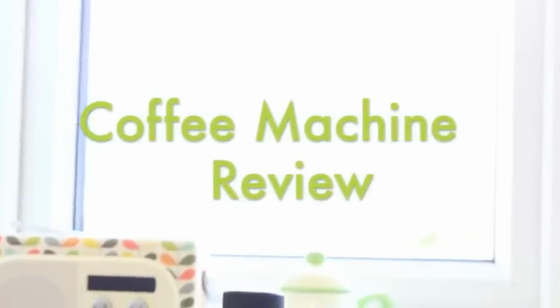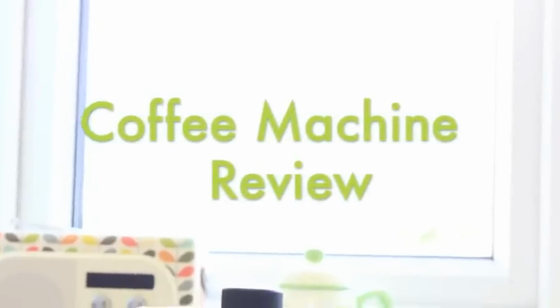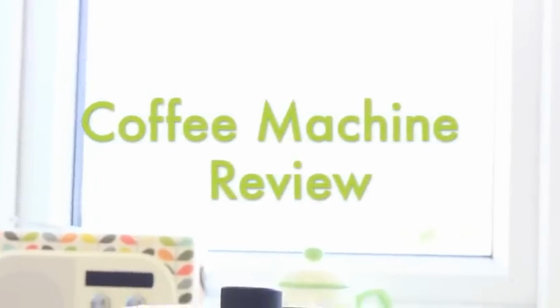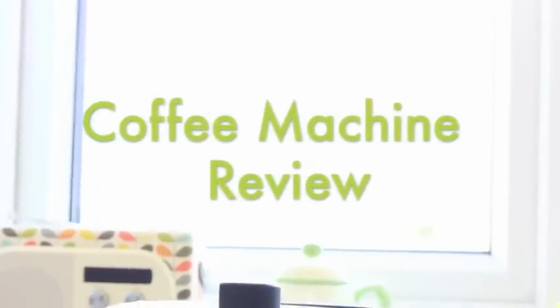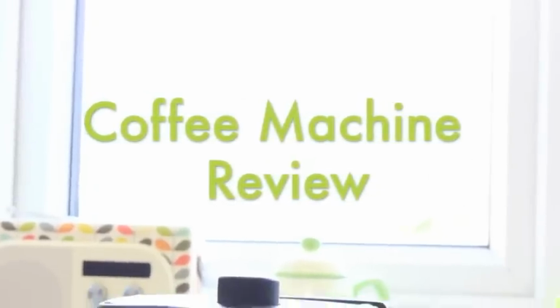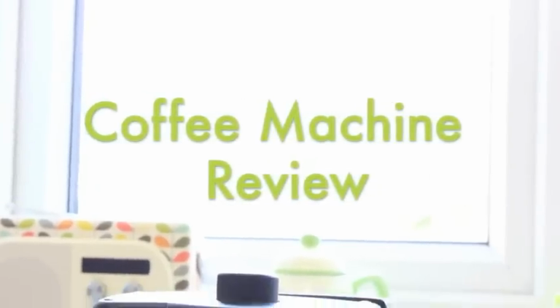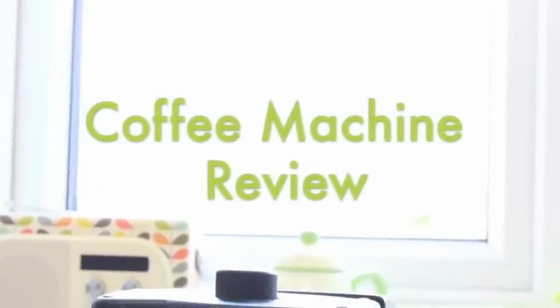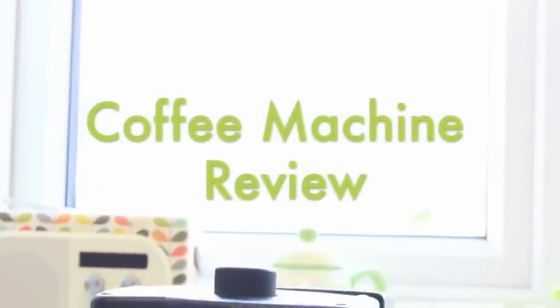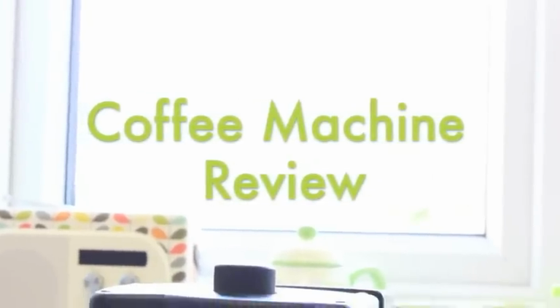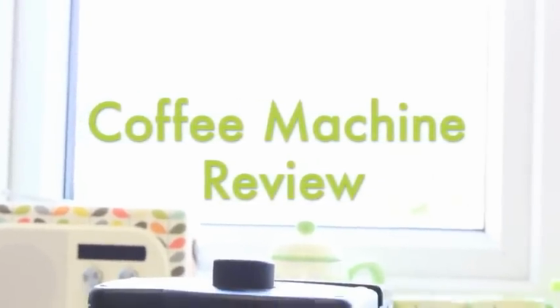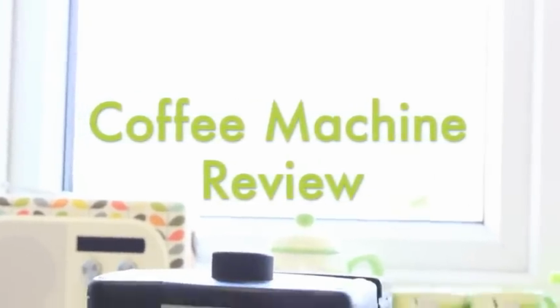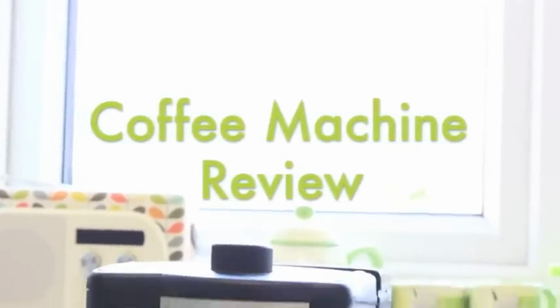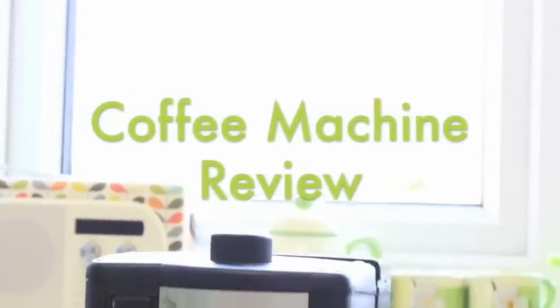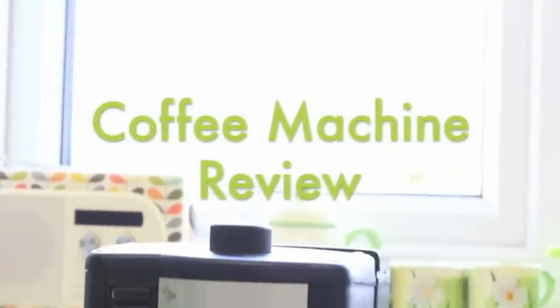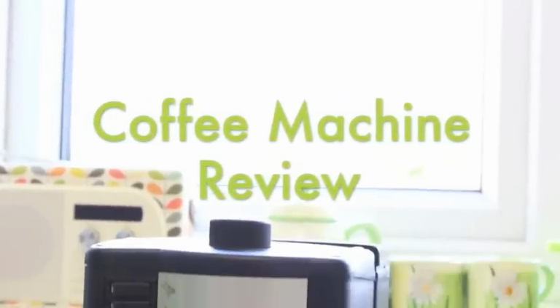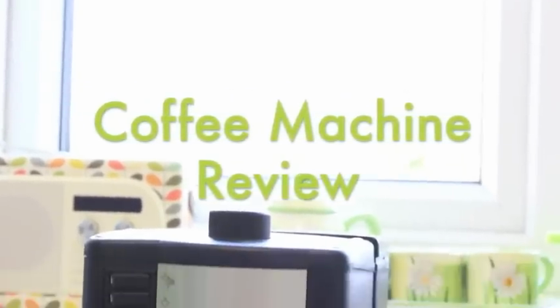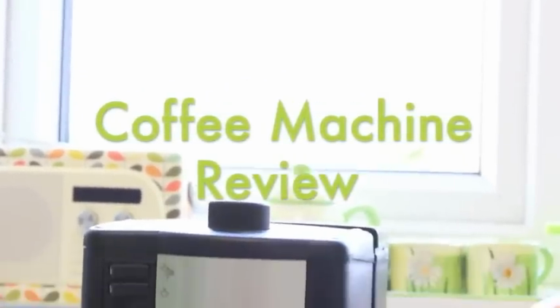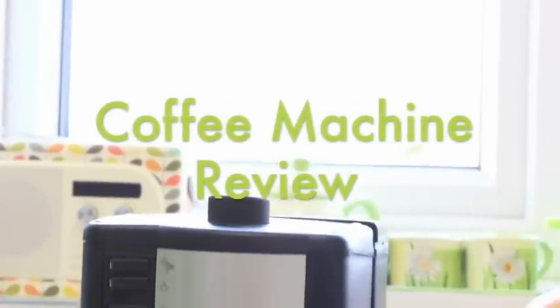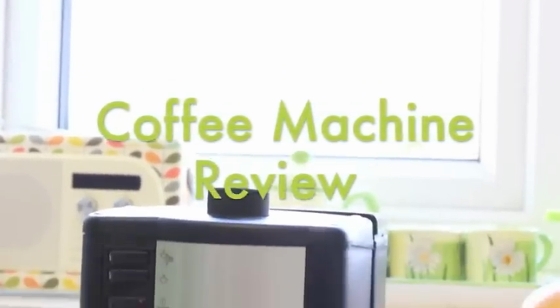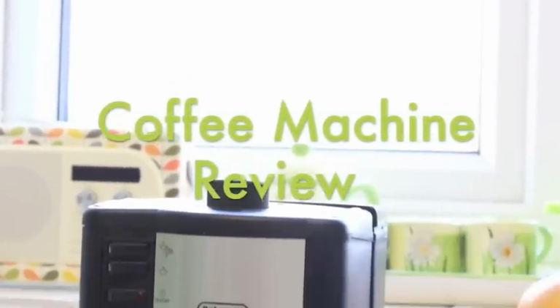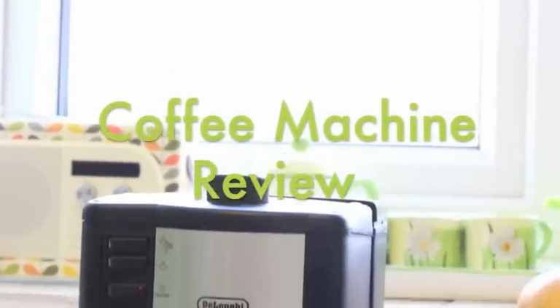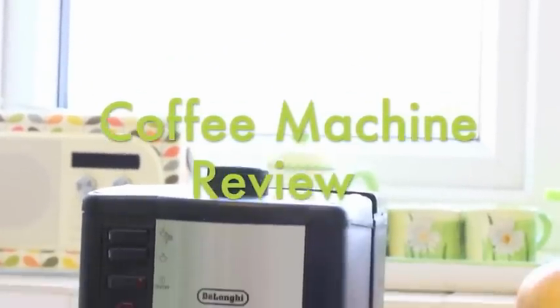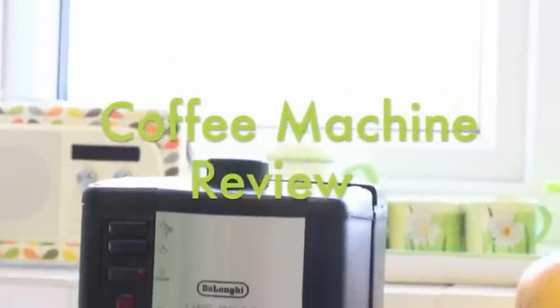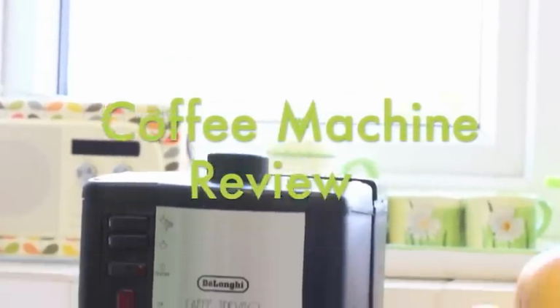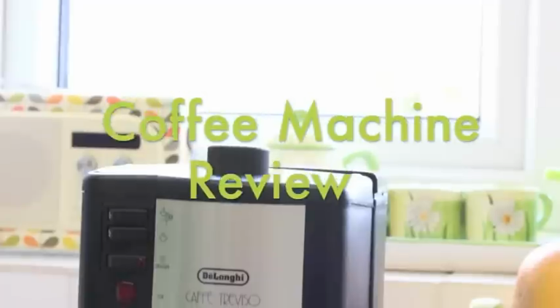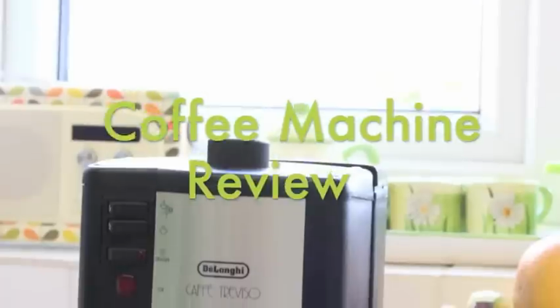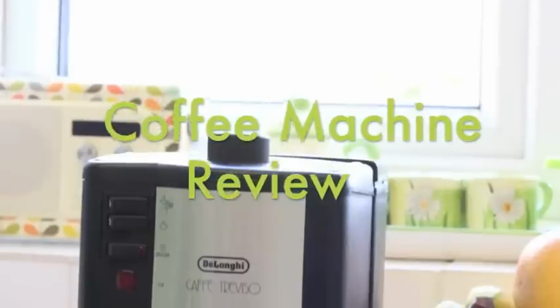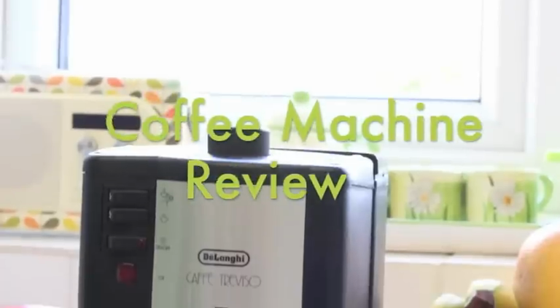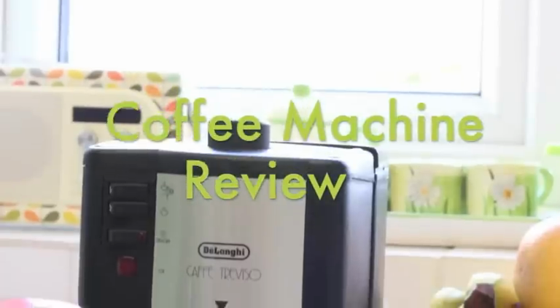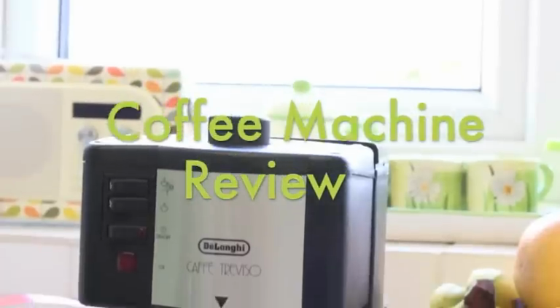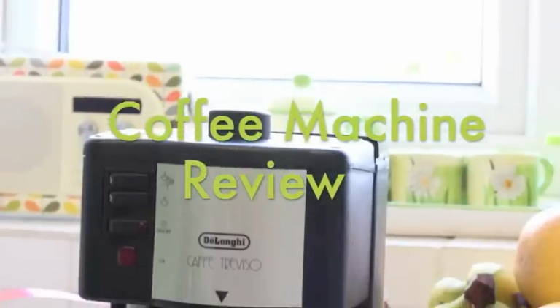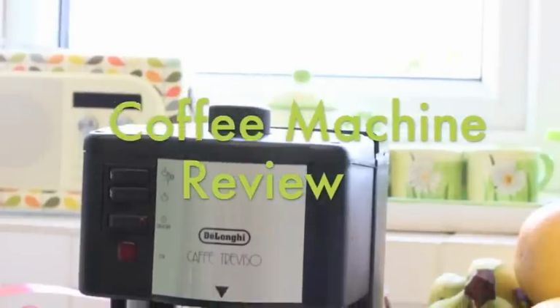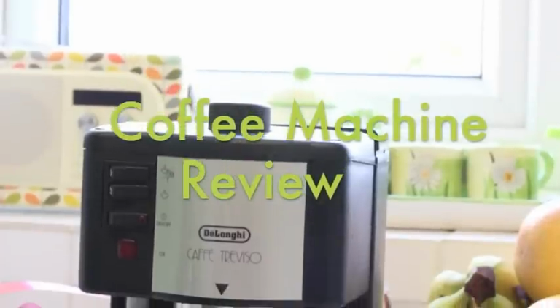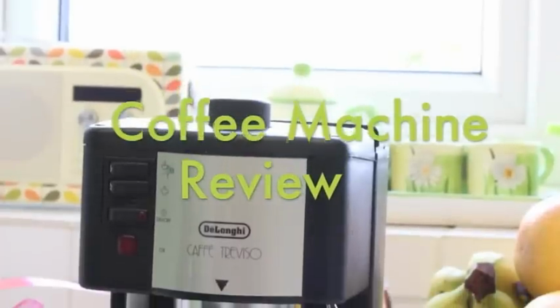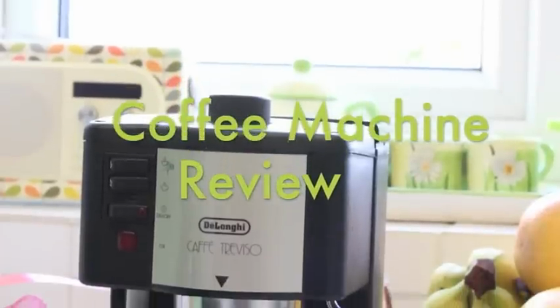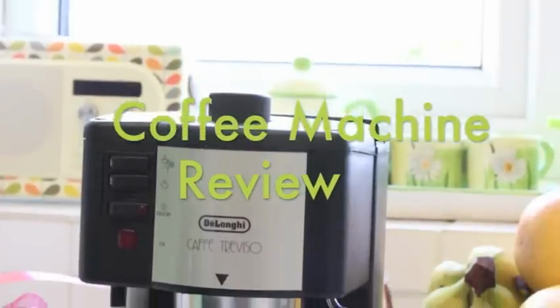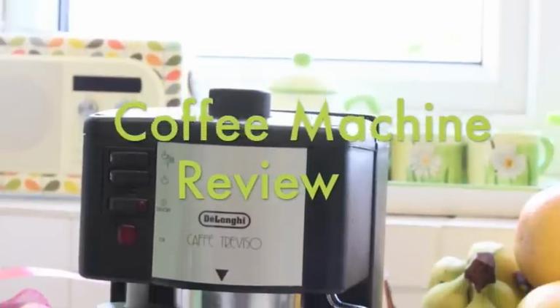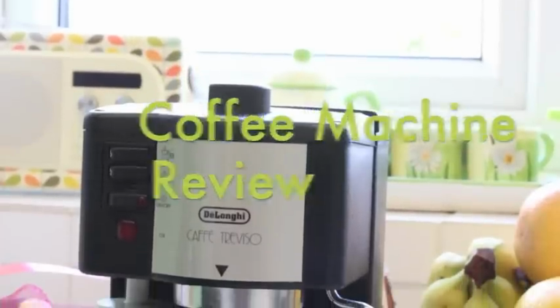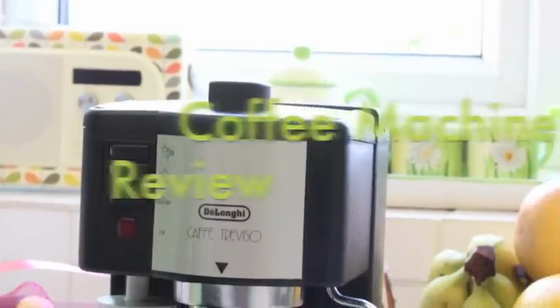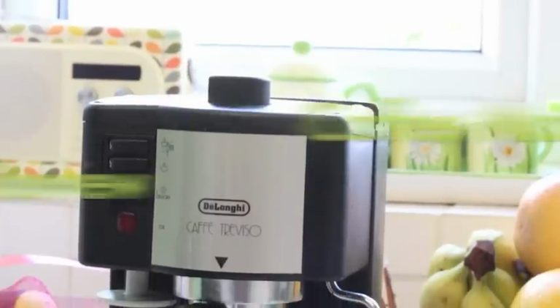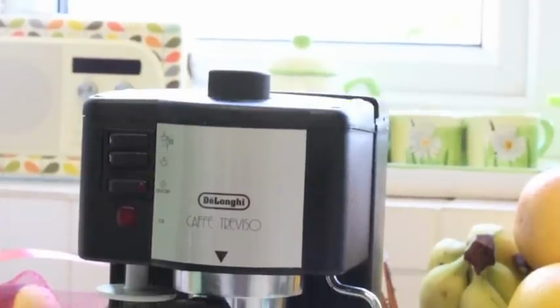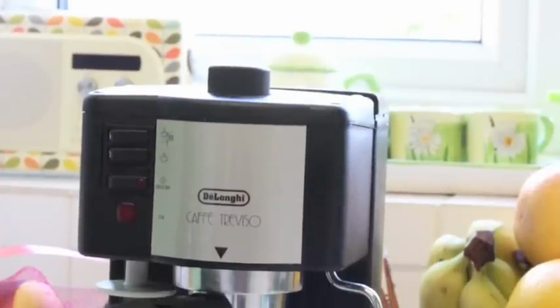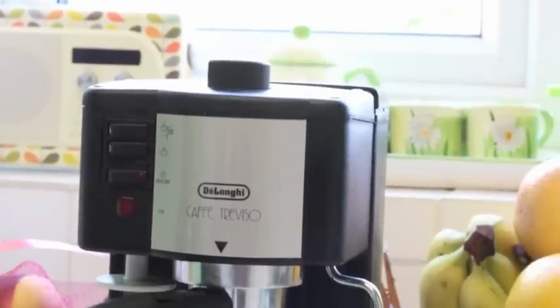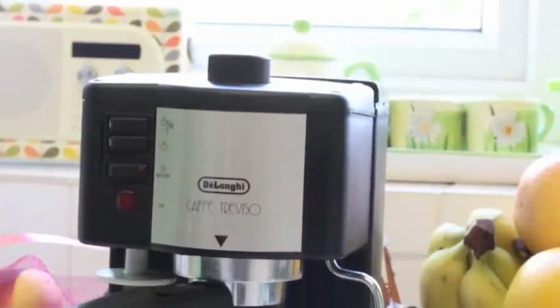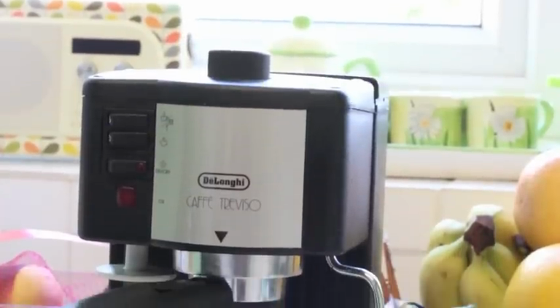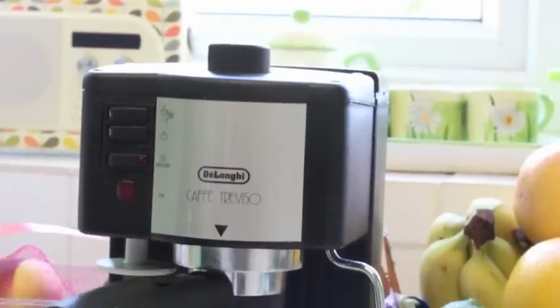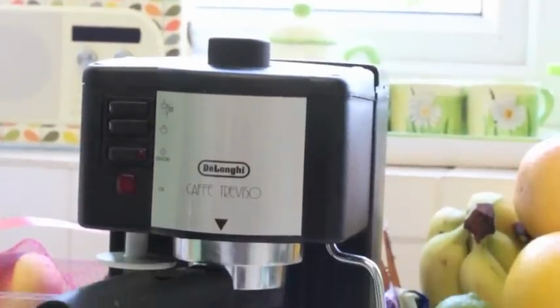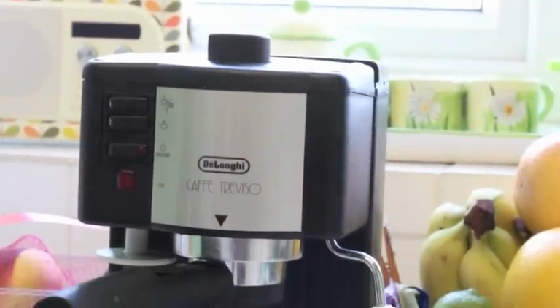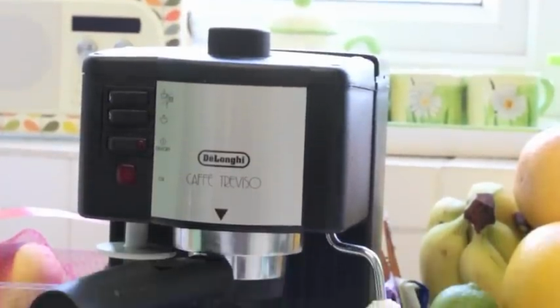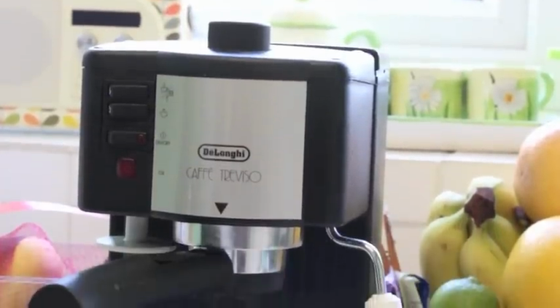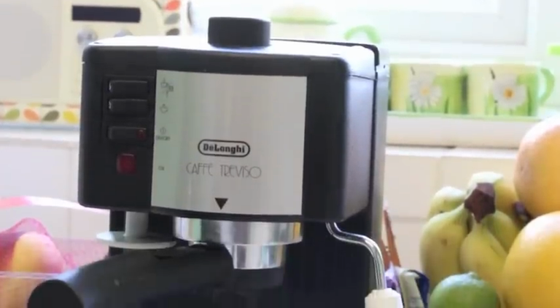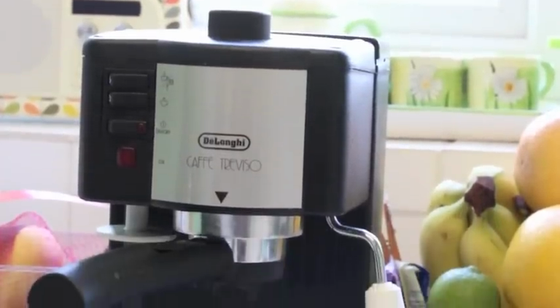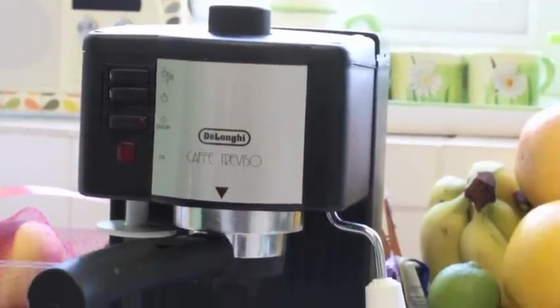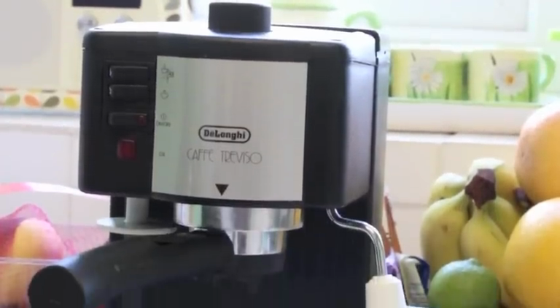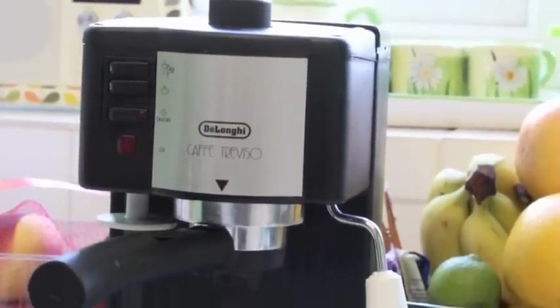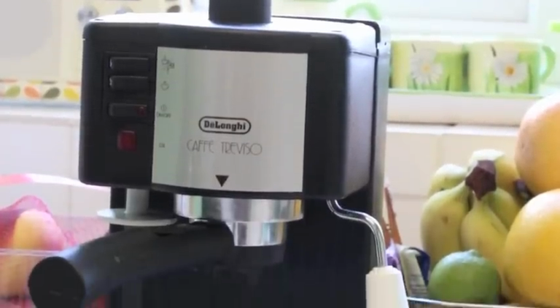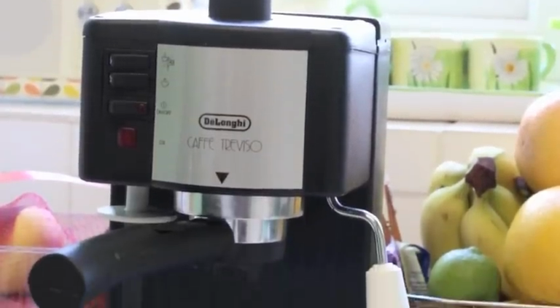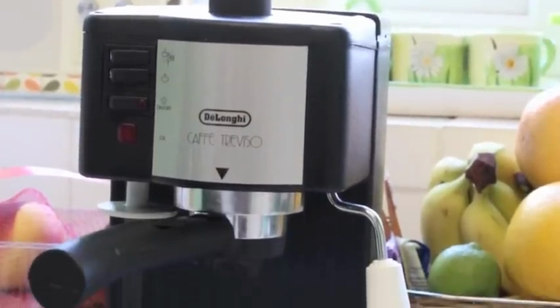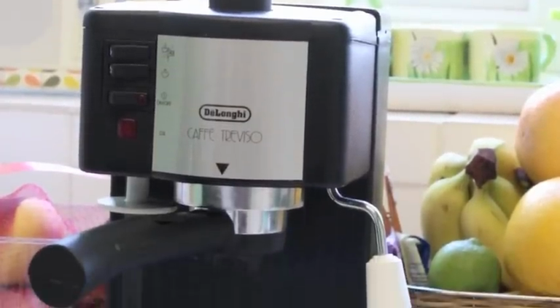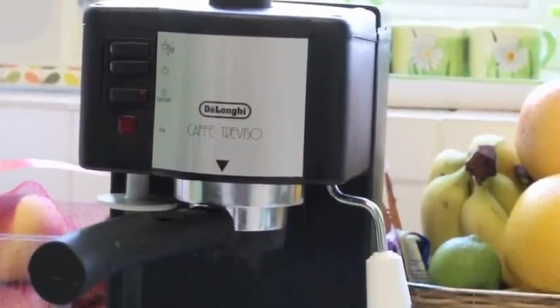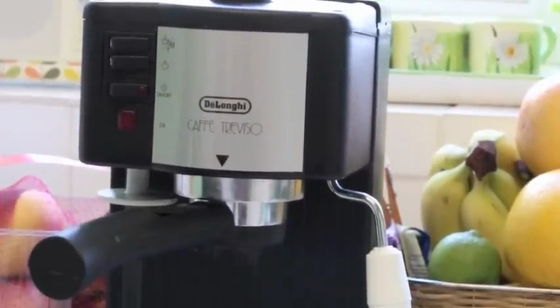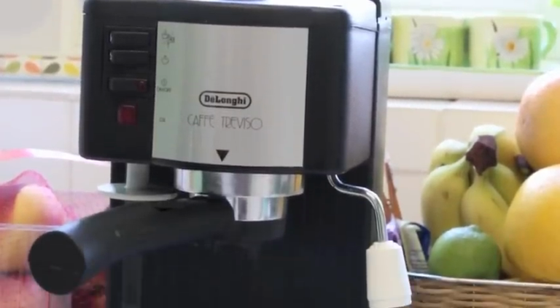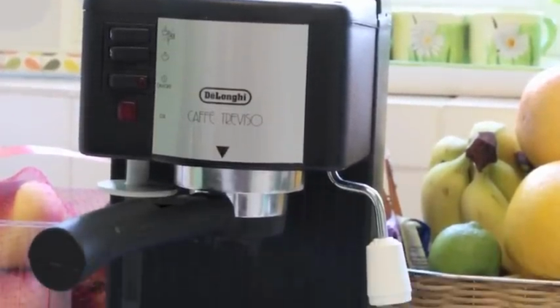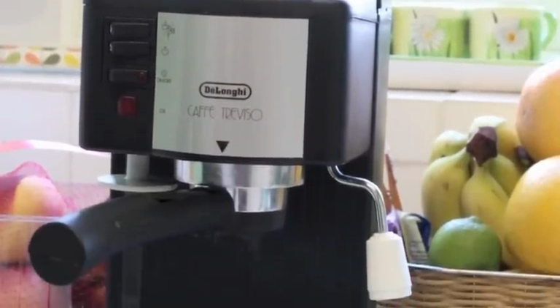Welcome to my coffee machine review. Today I'm going to show you how to use the Delonghi Café Triviso coffee machine.